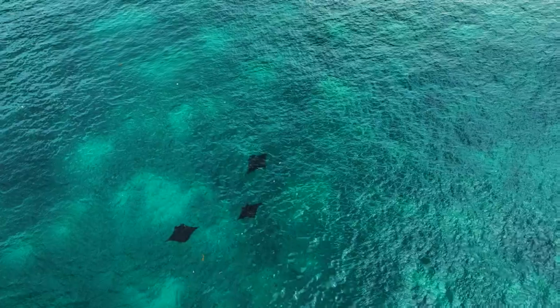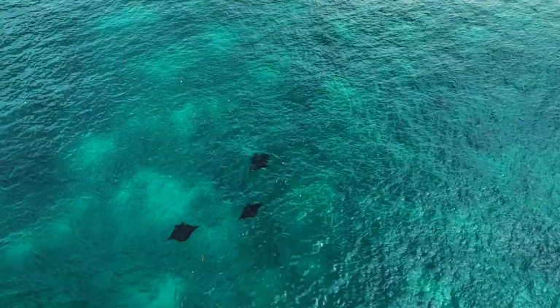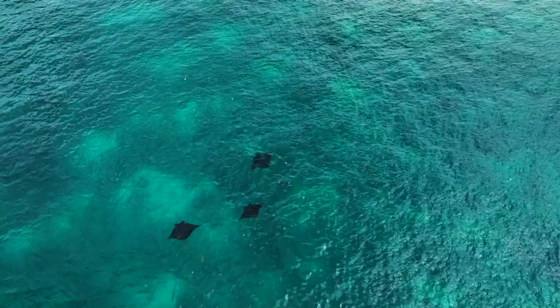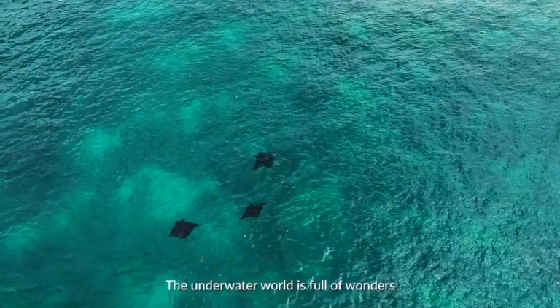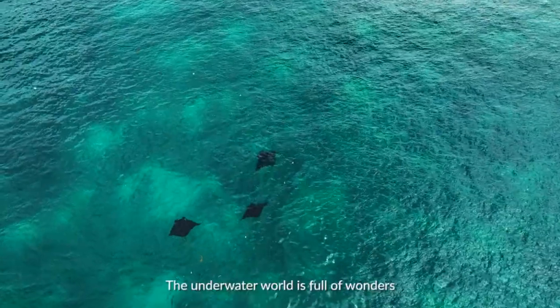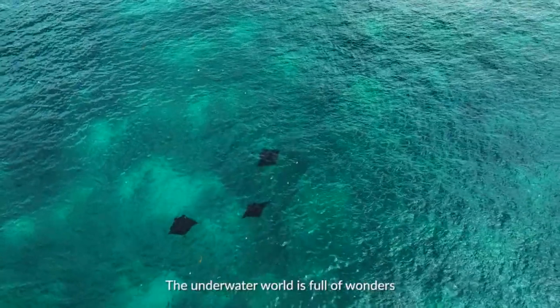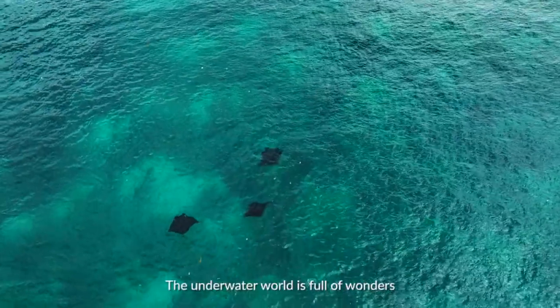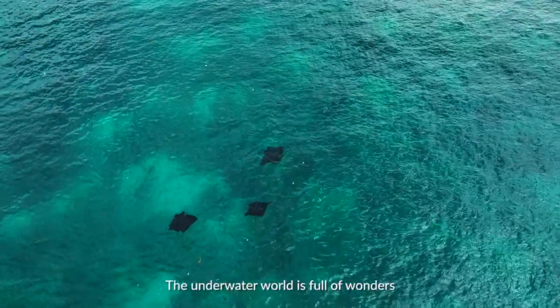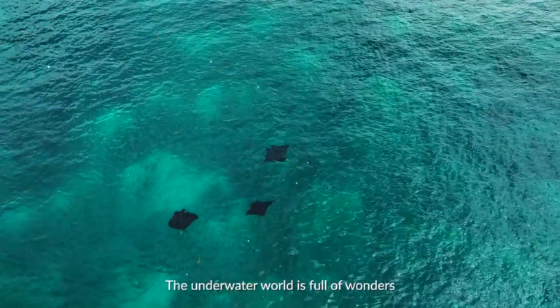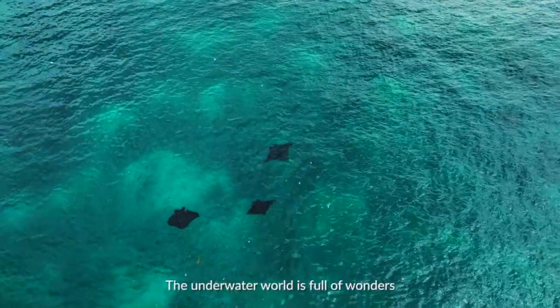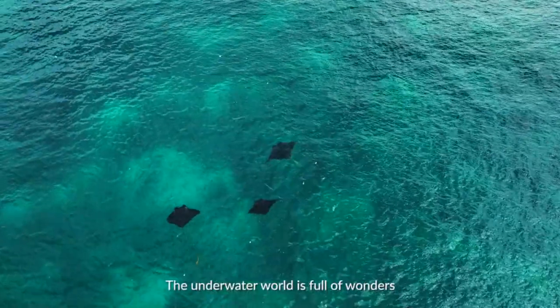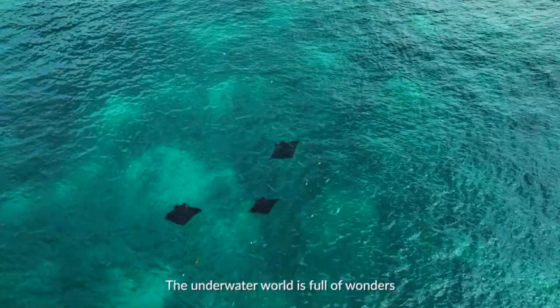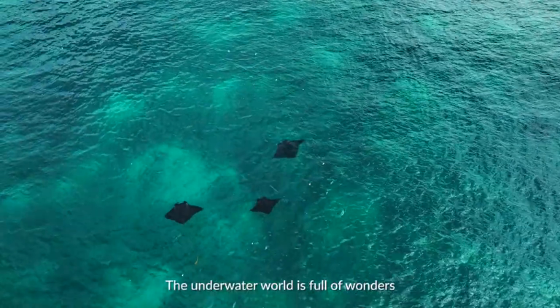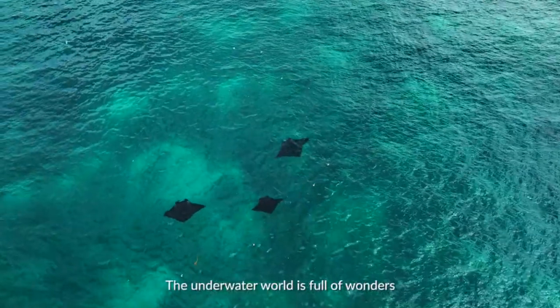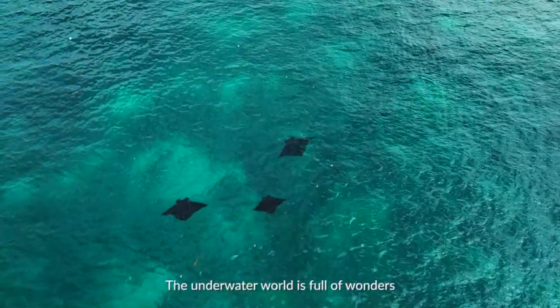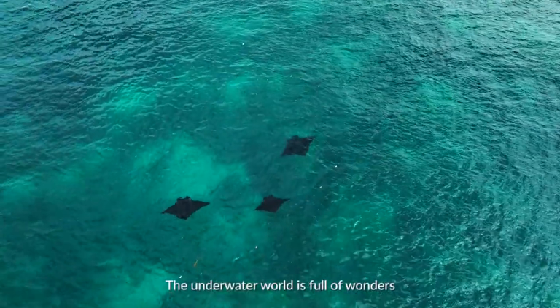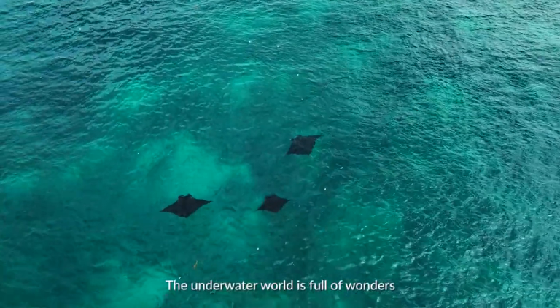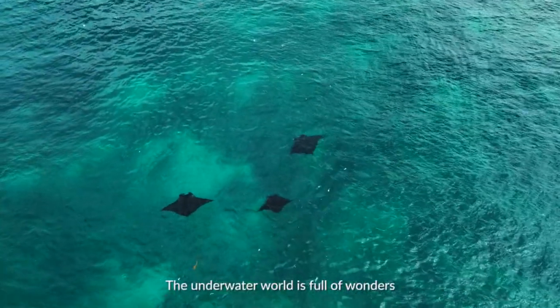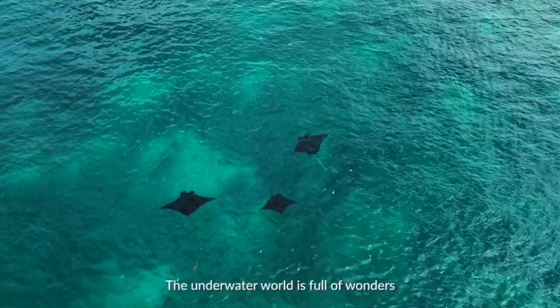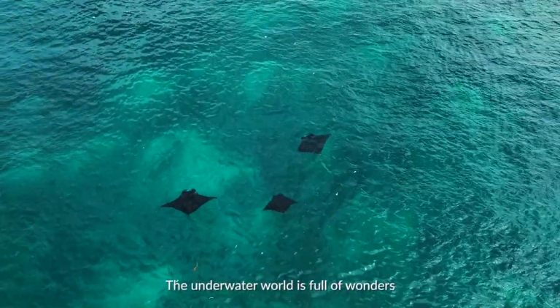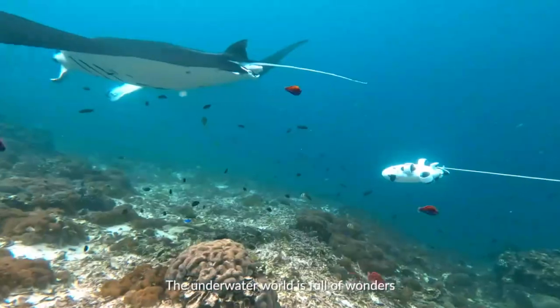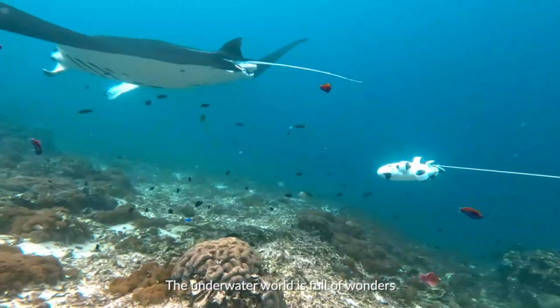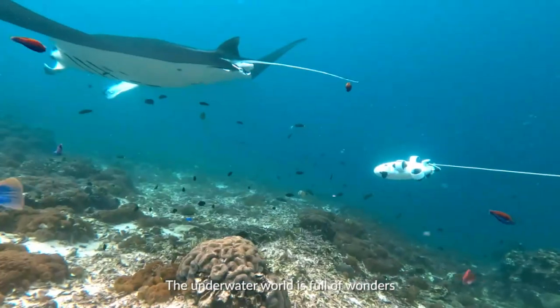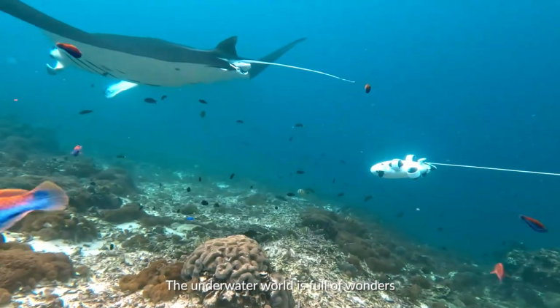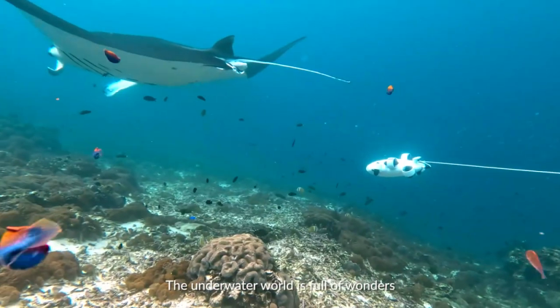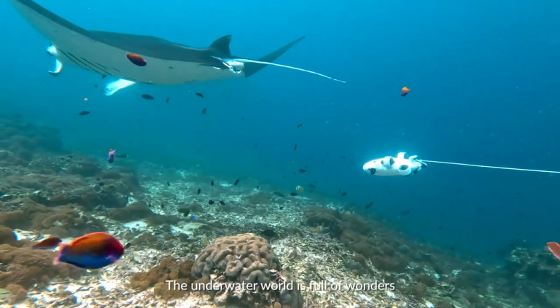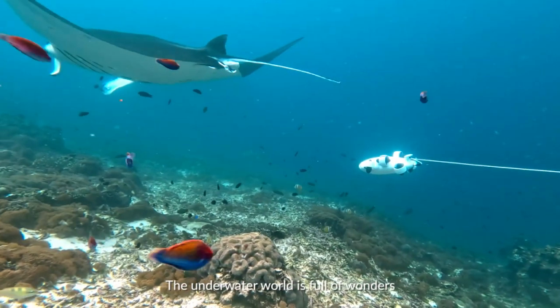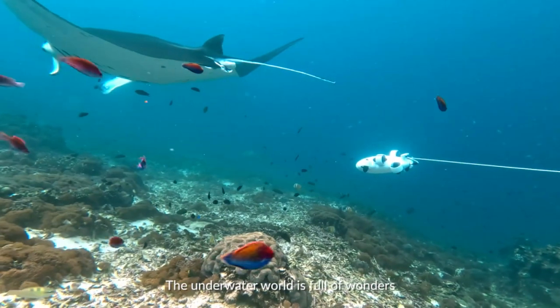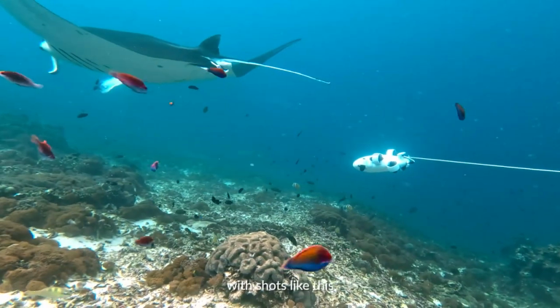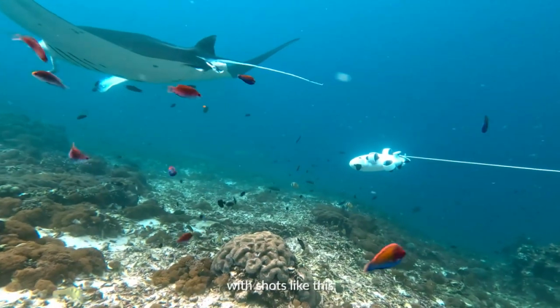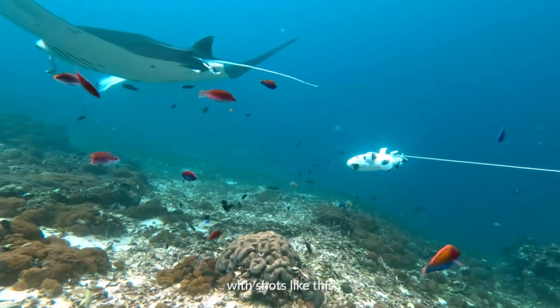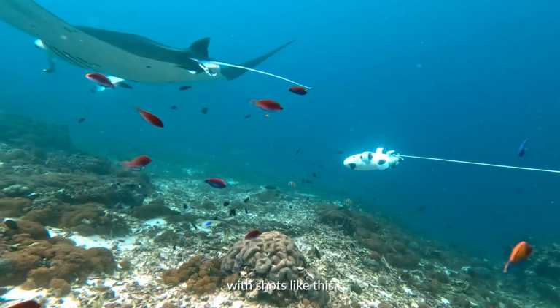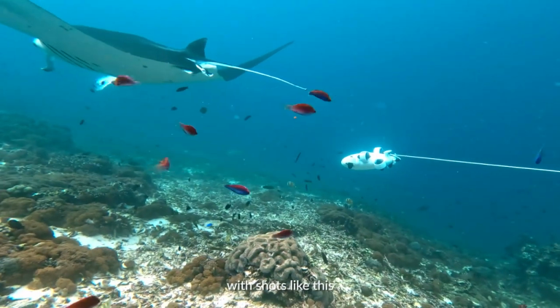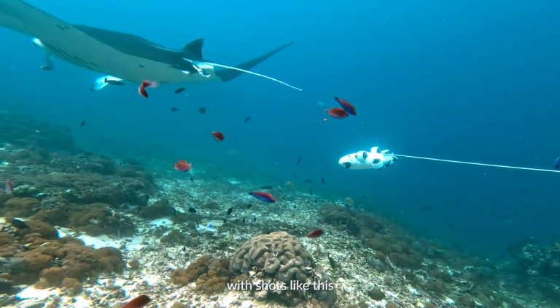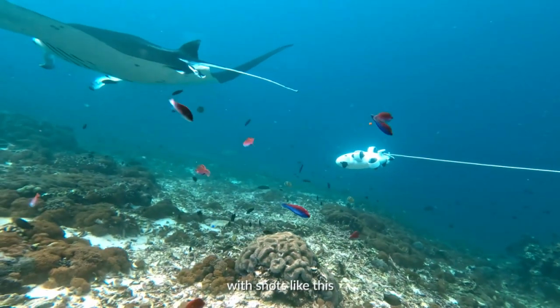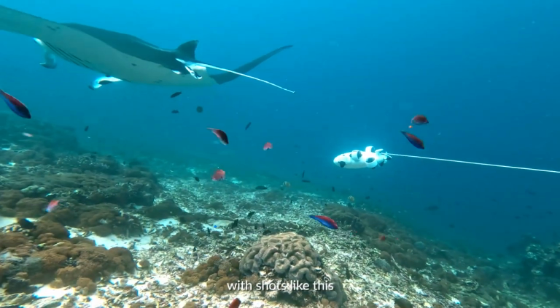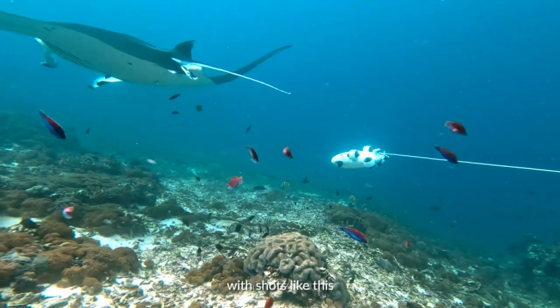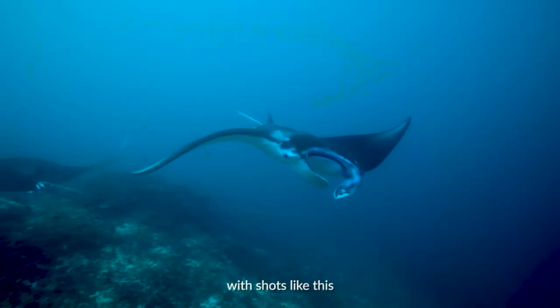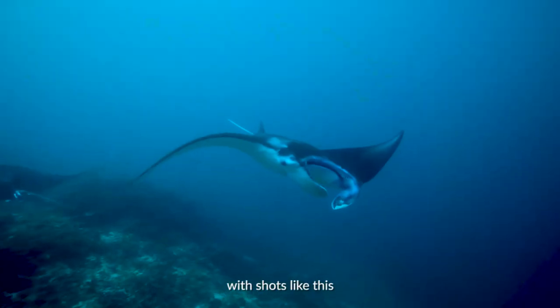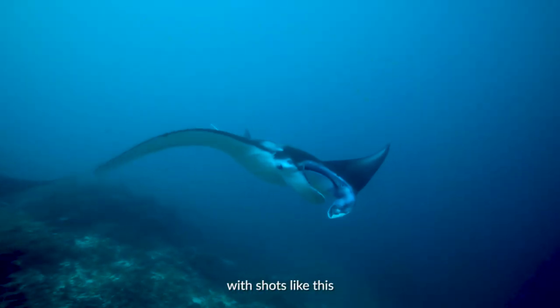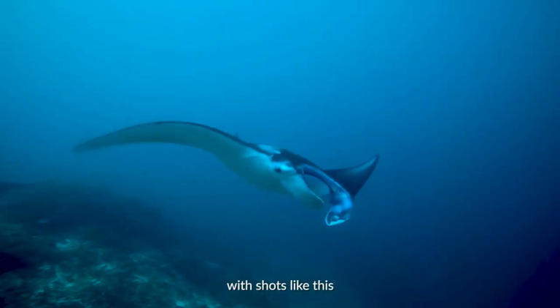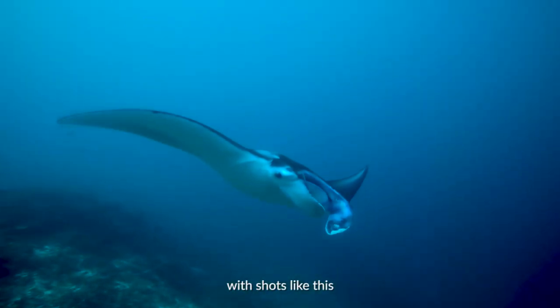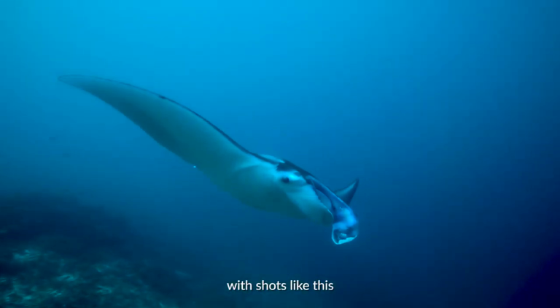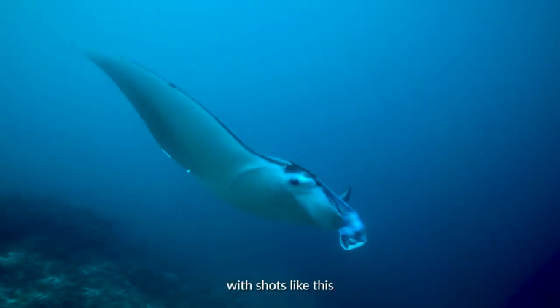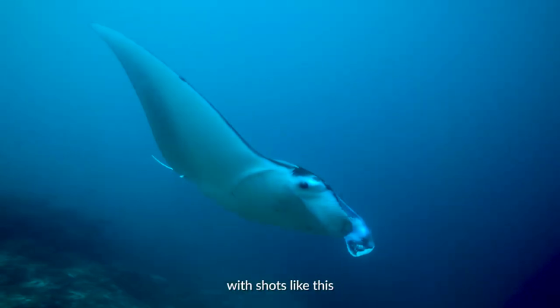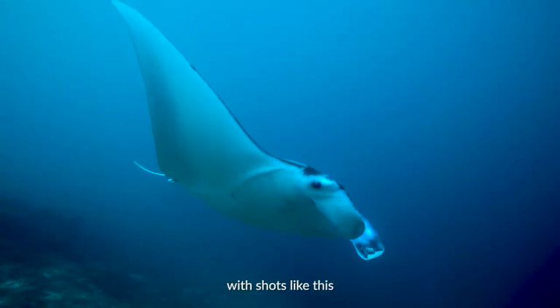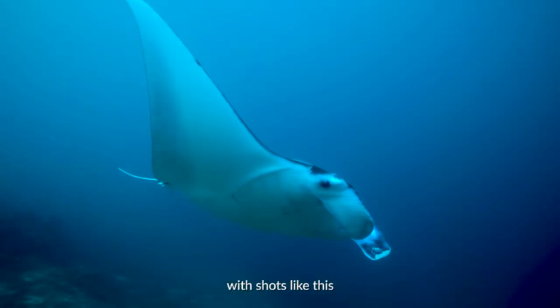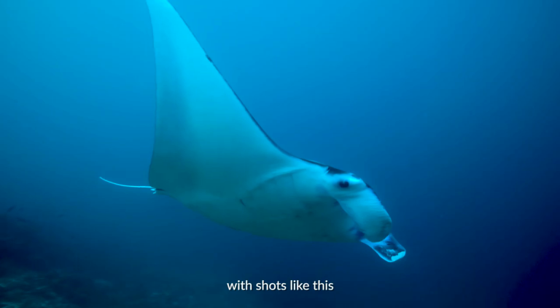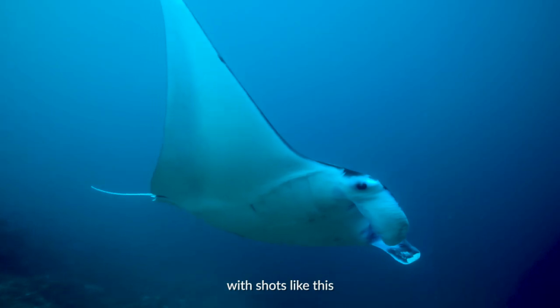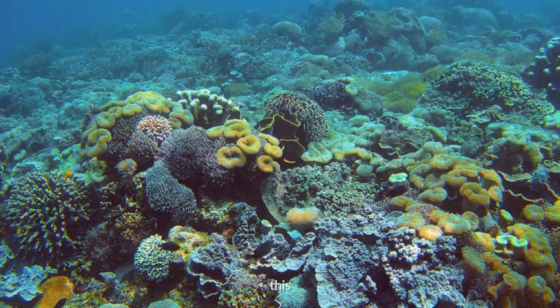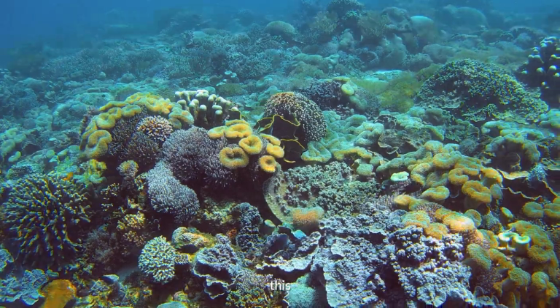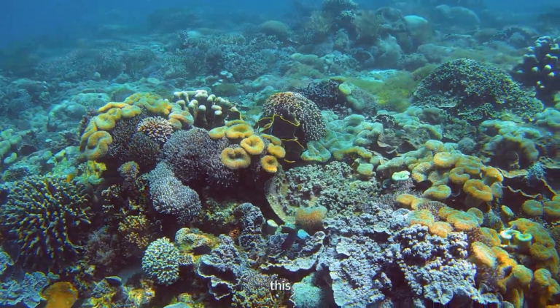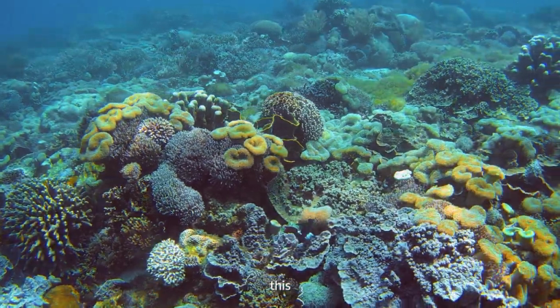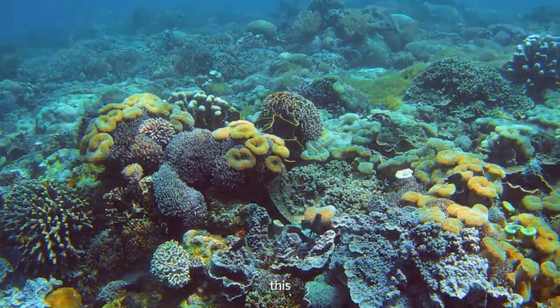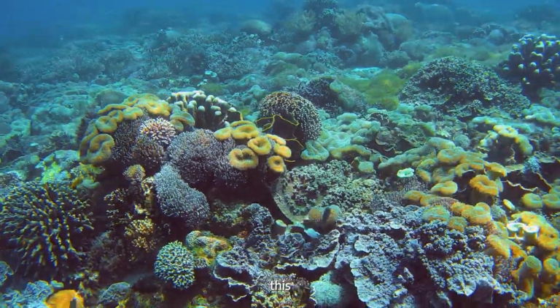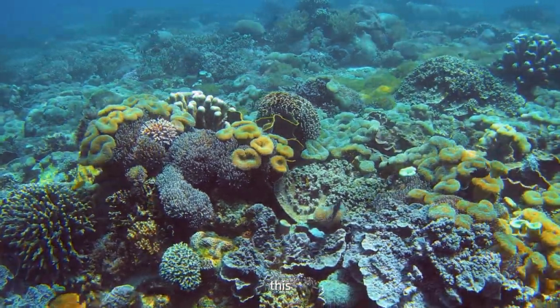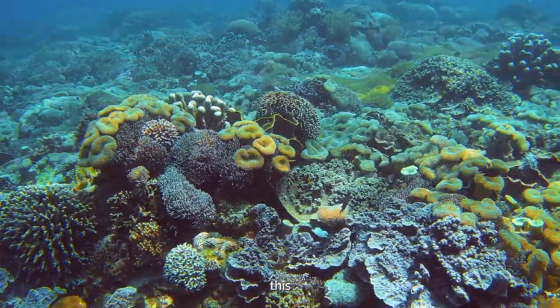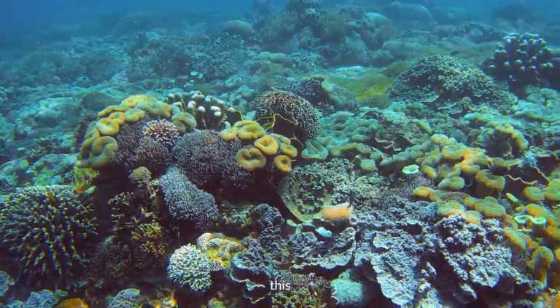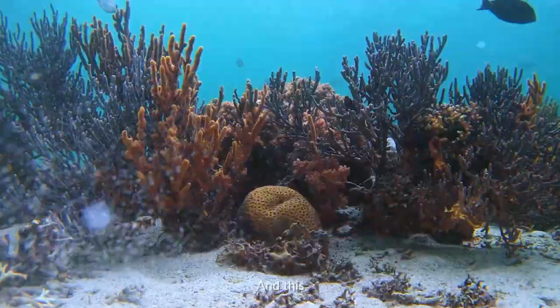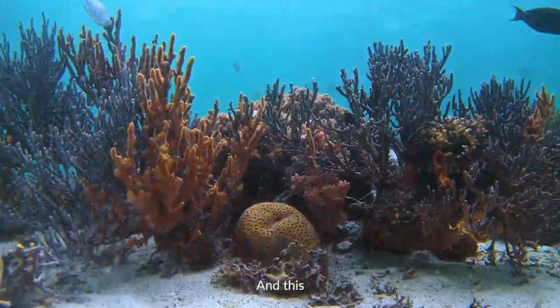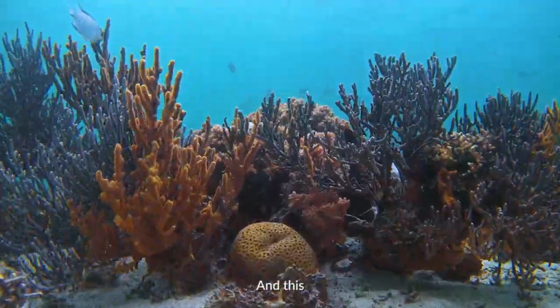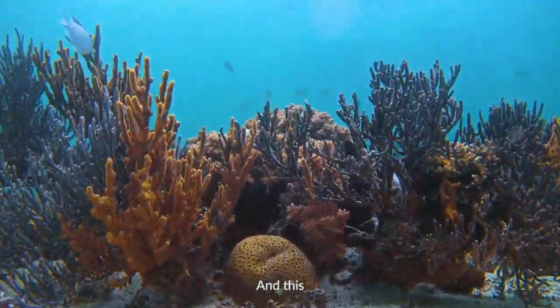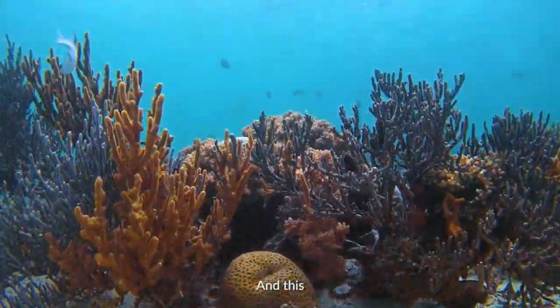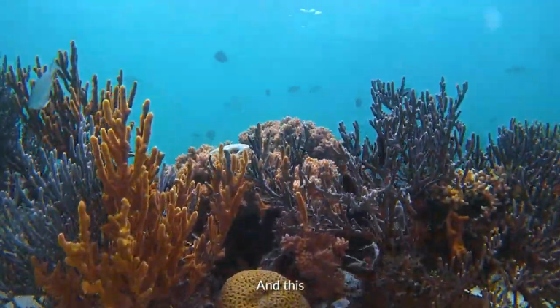The underwater world is full of wonders, with shots like this, this, and this.